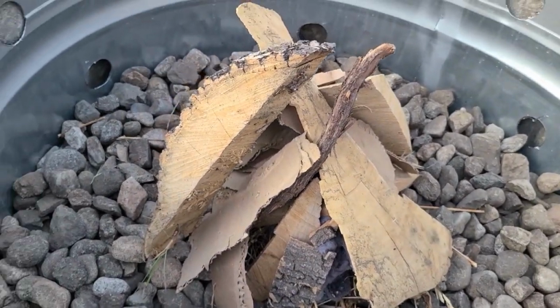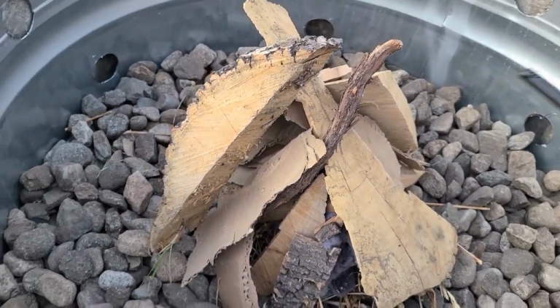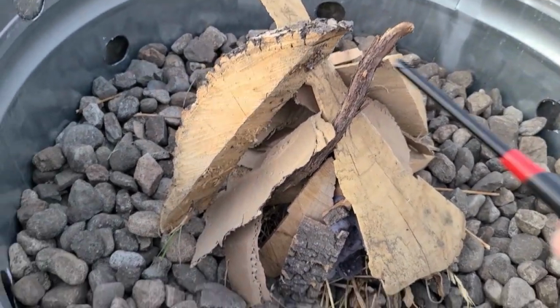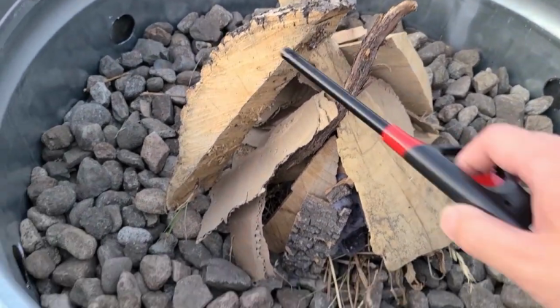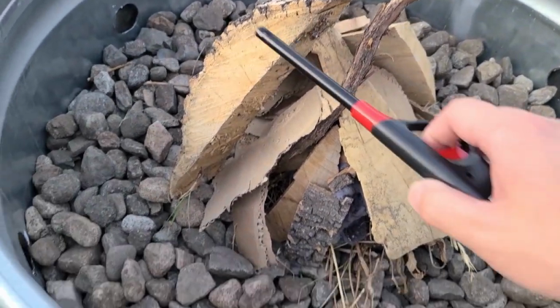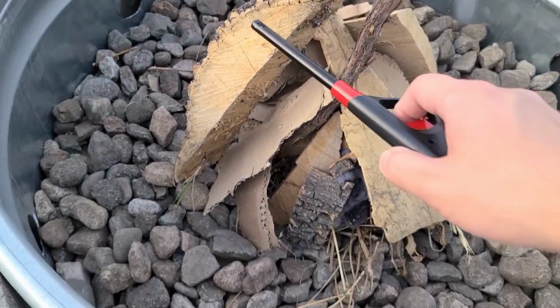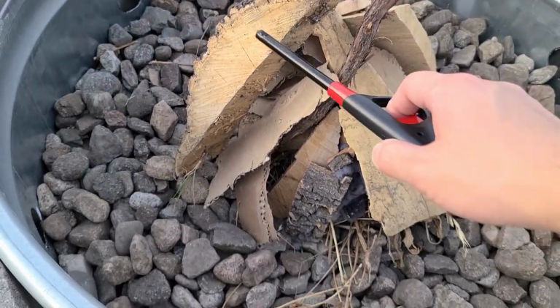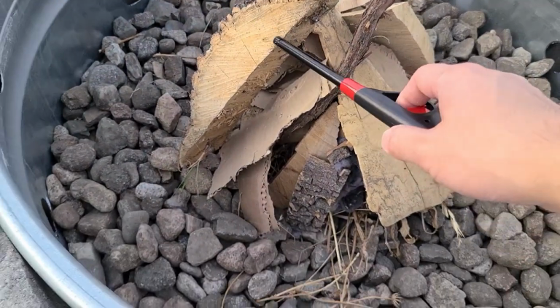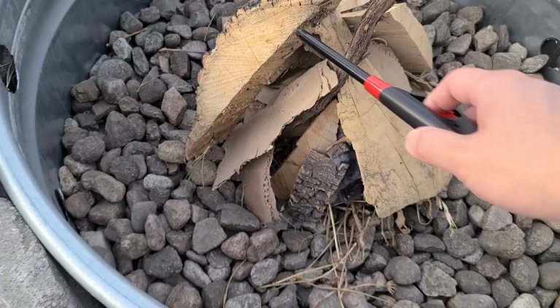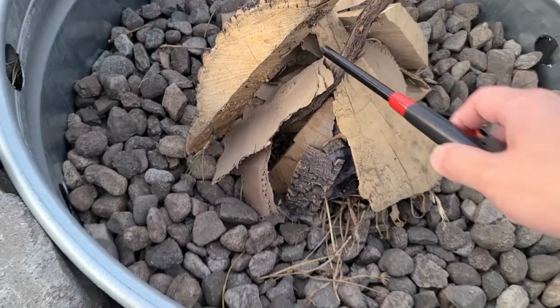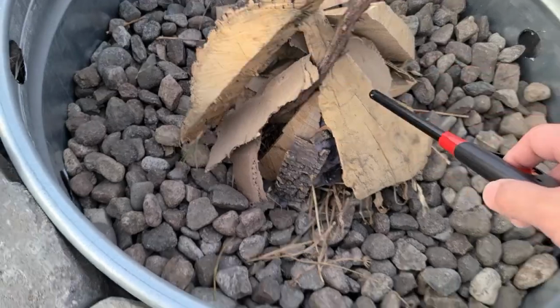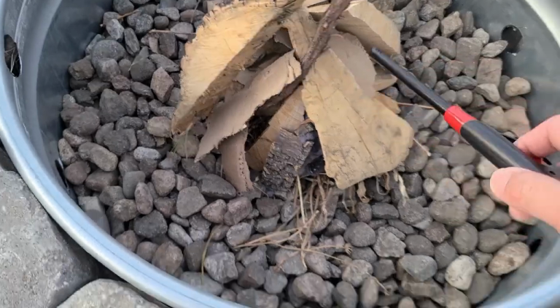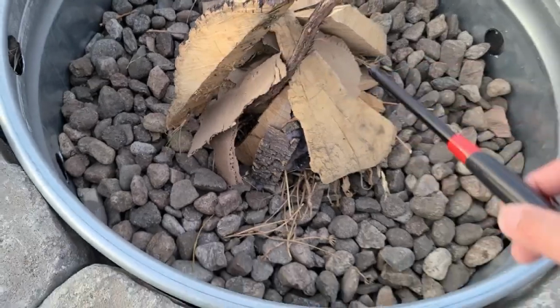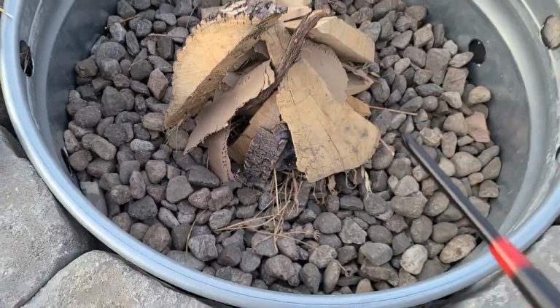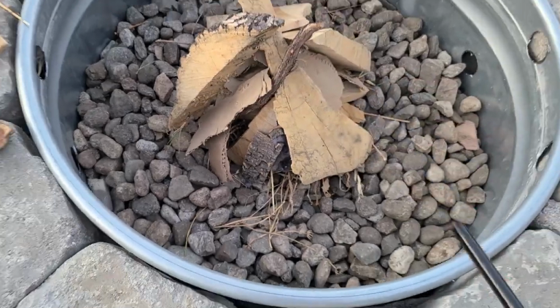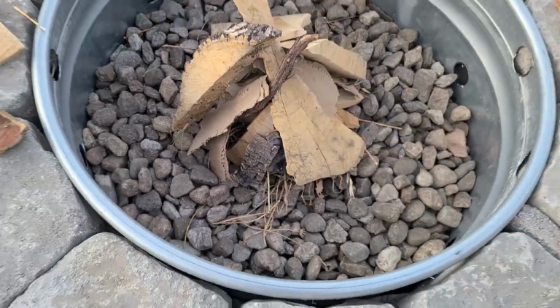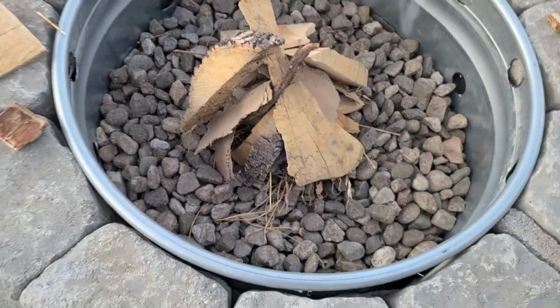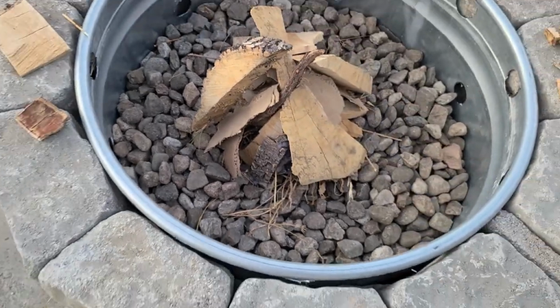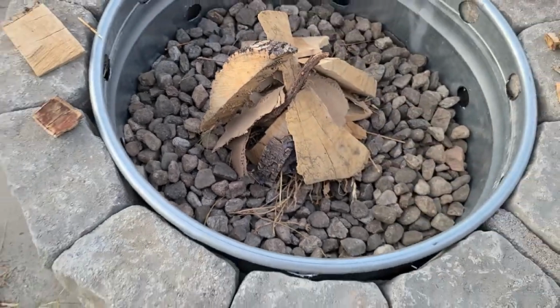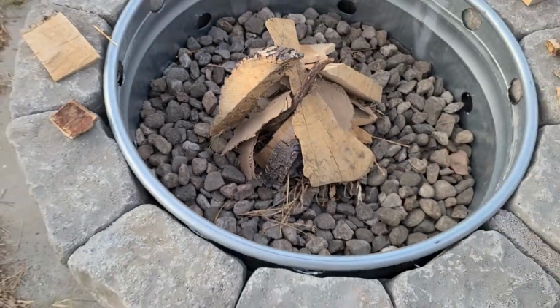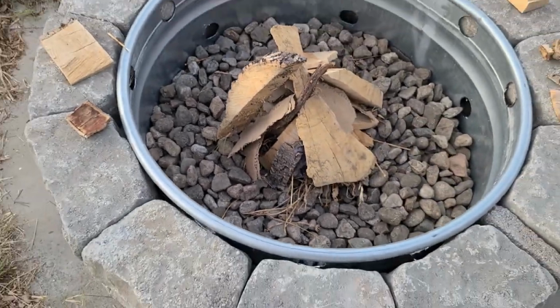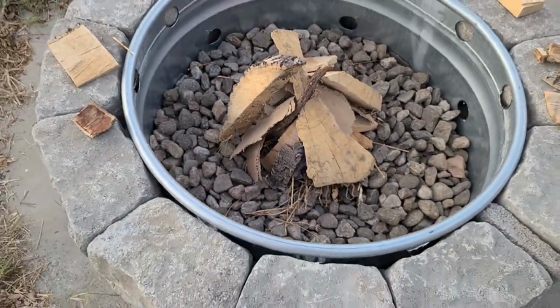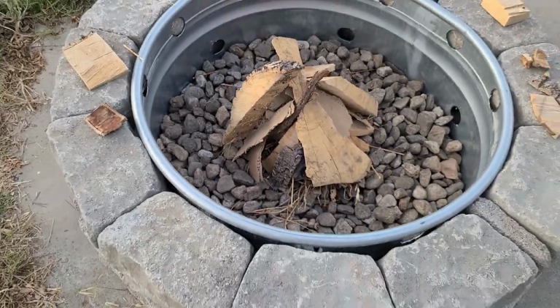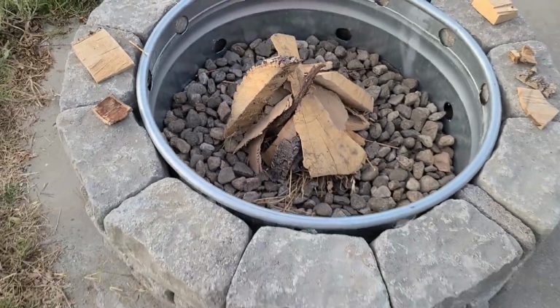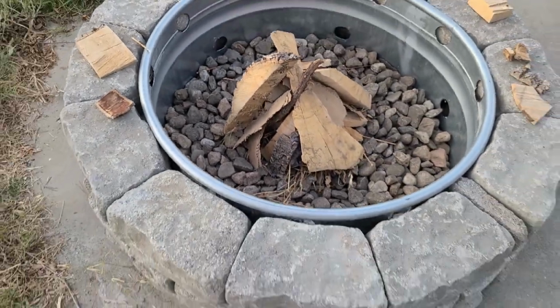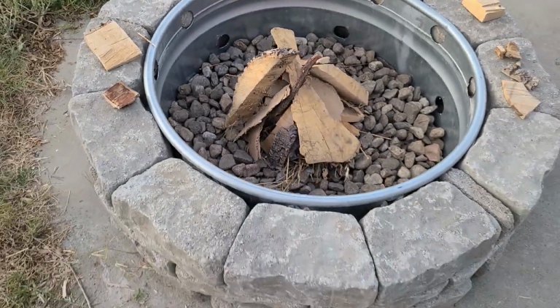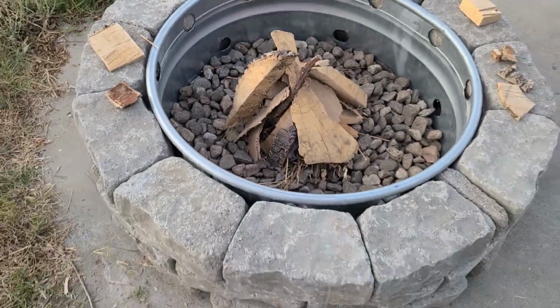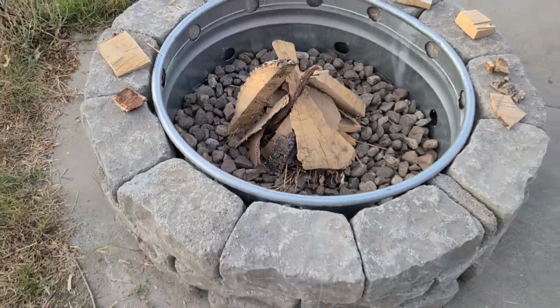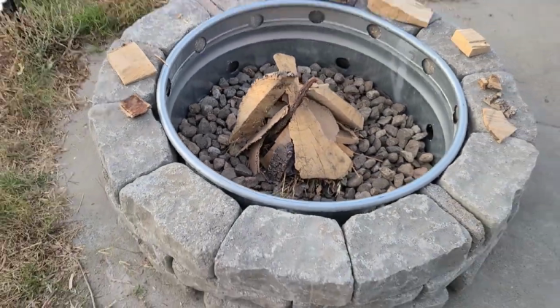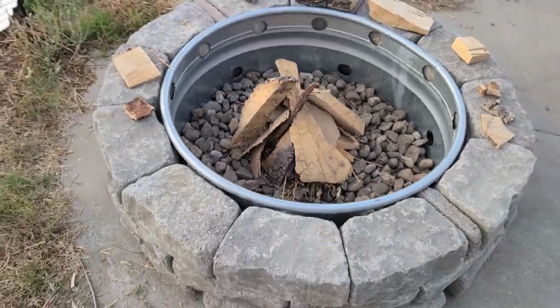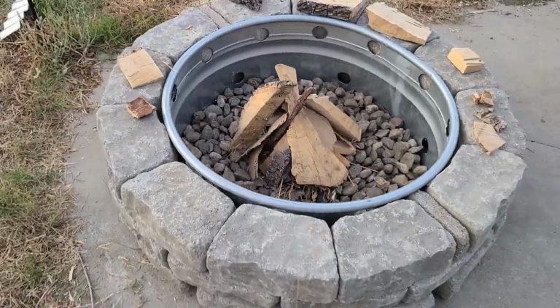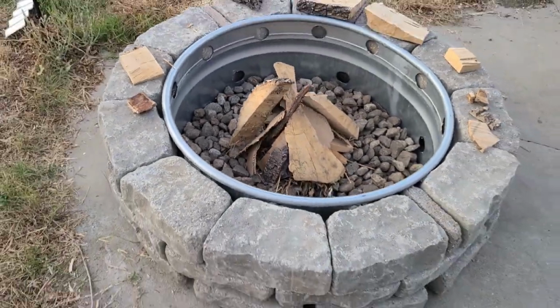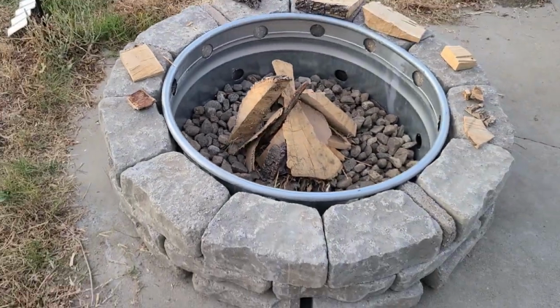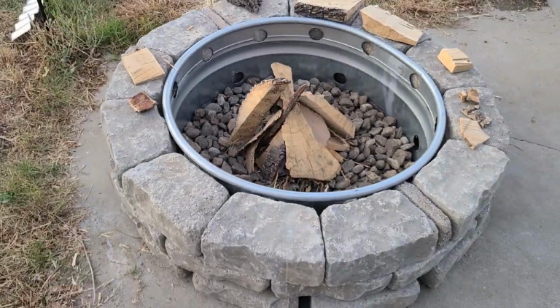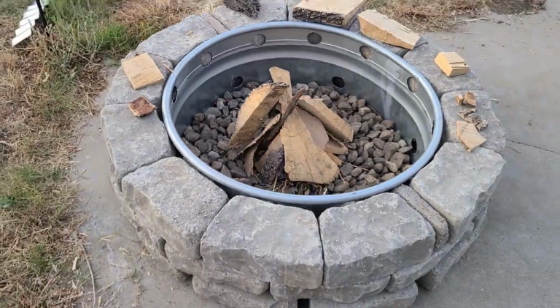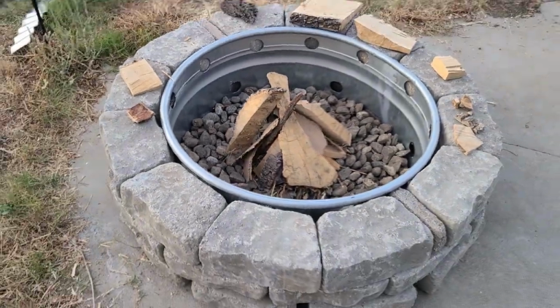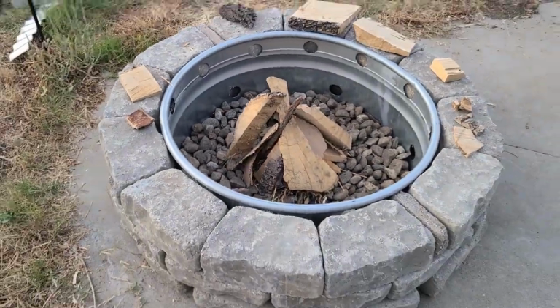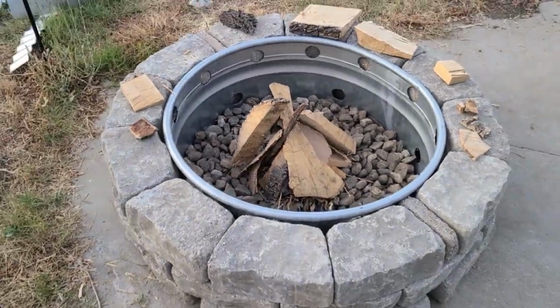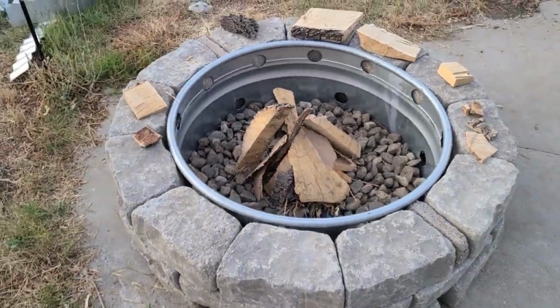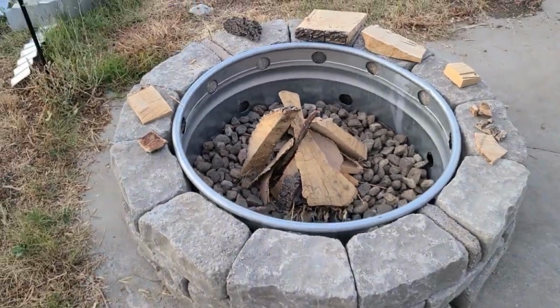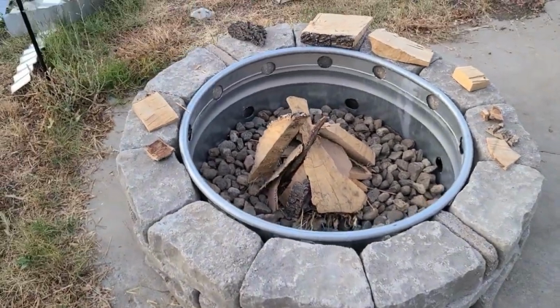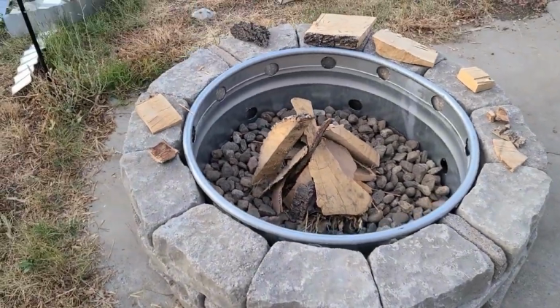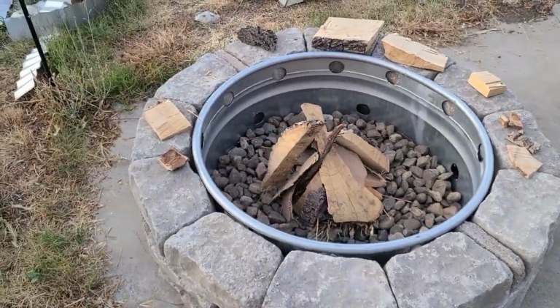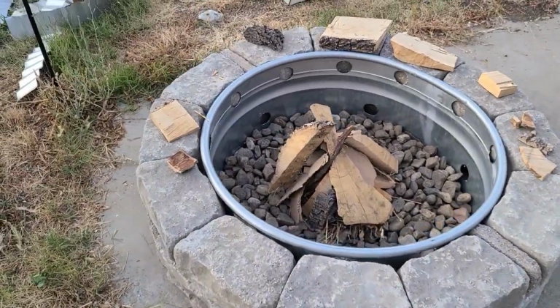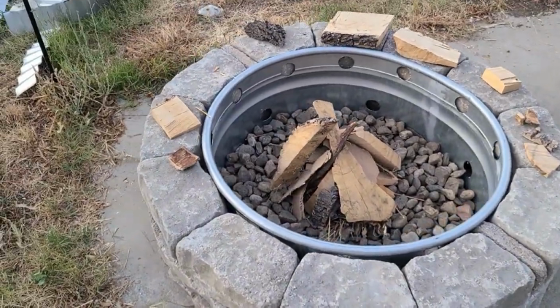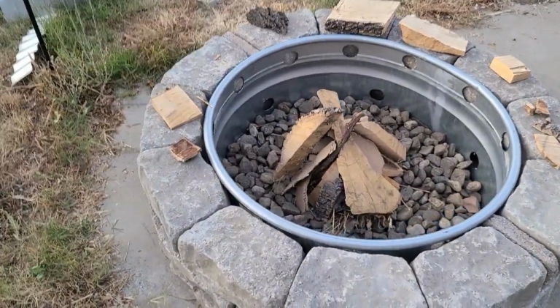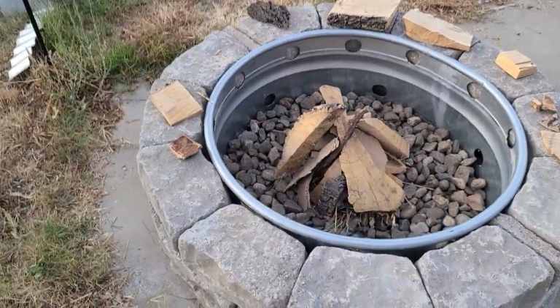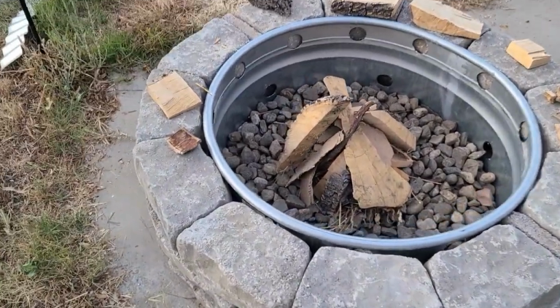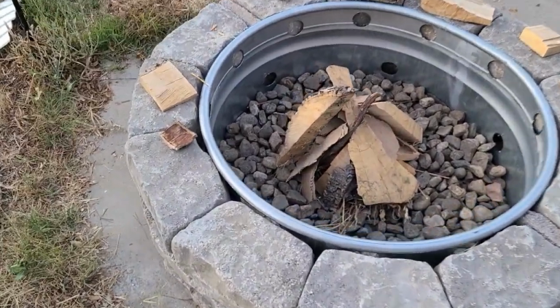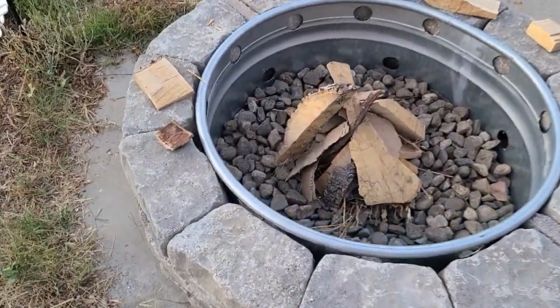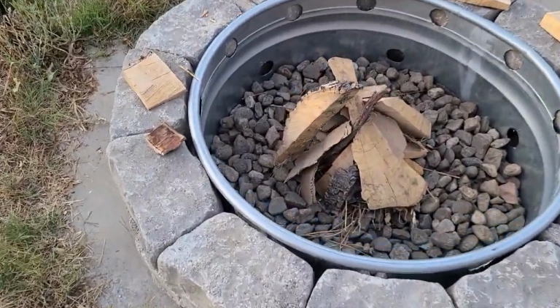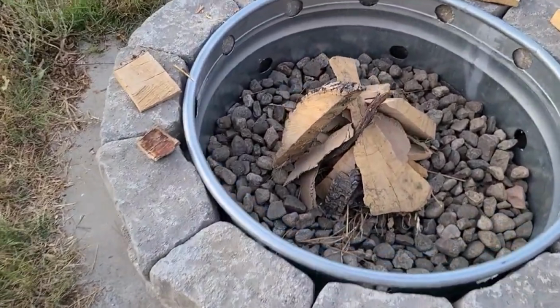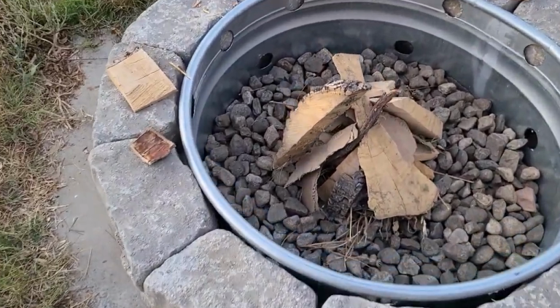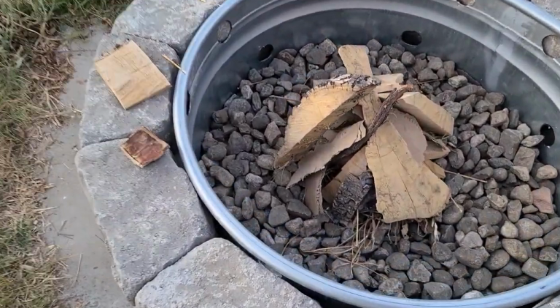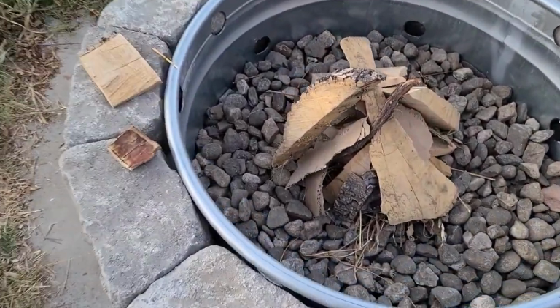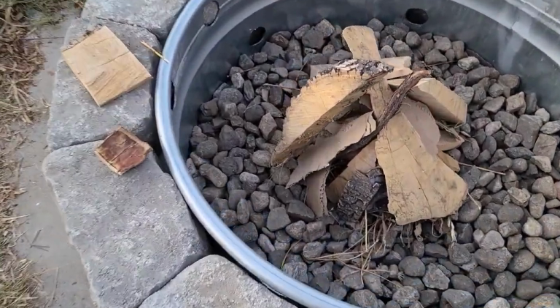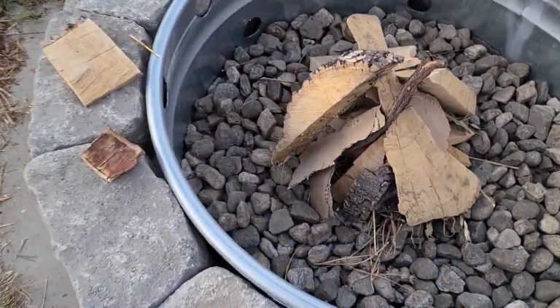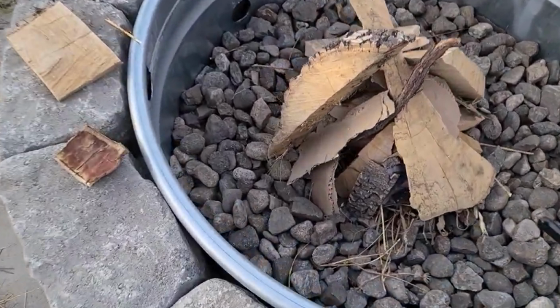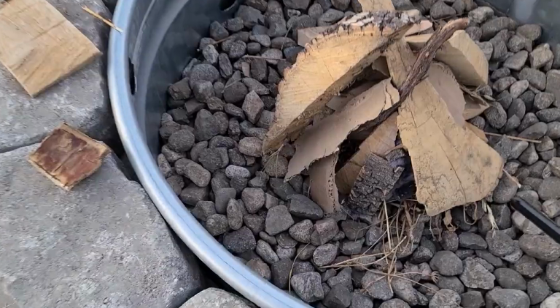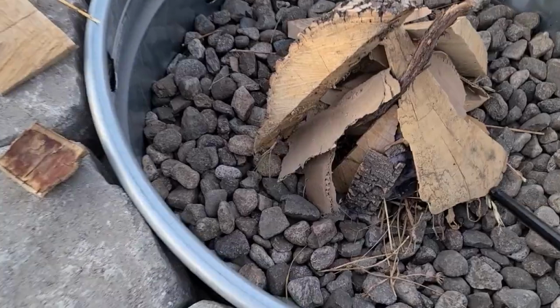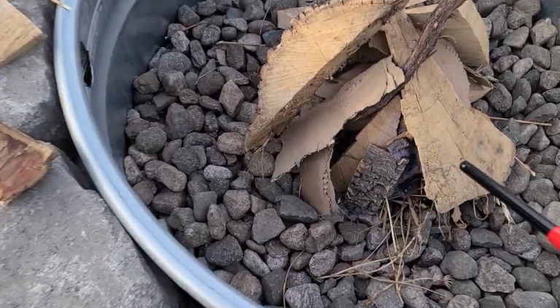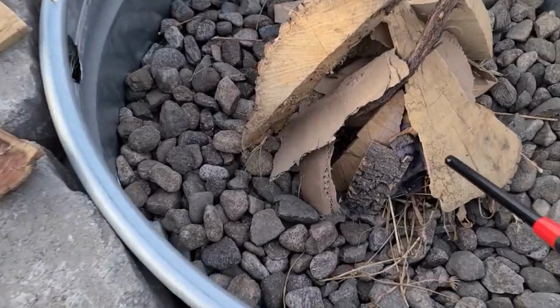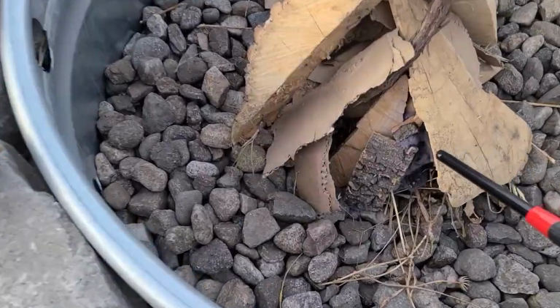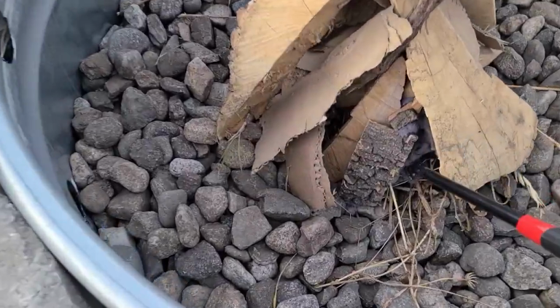These random pieces are from my chainsaw videos. Let's go for it!